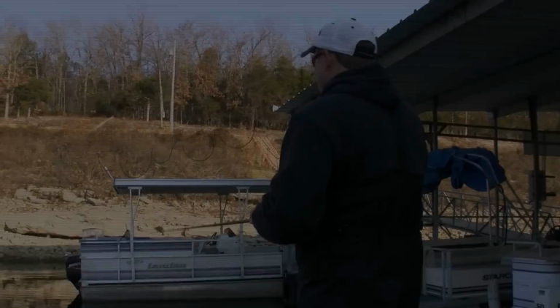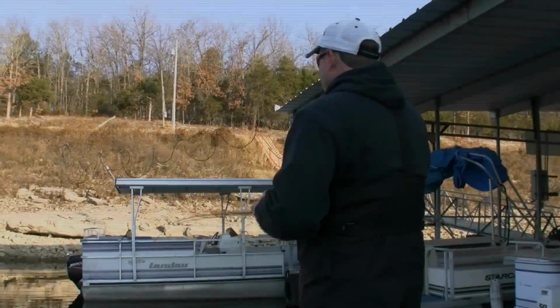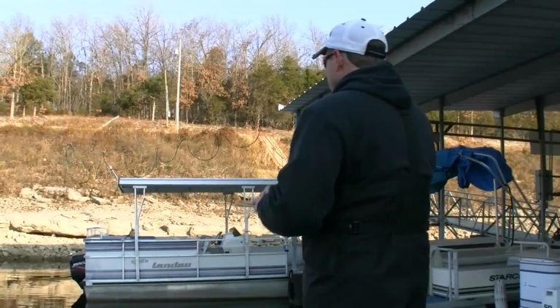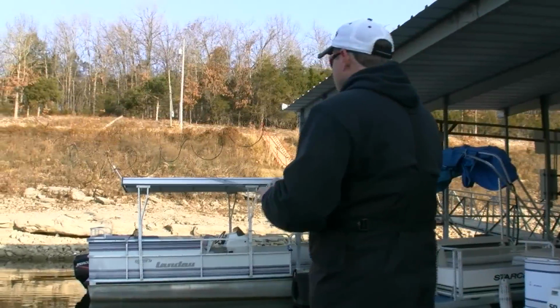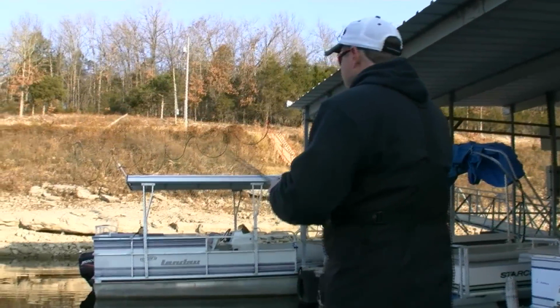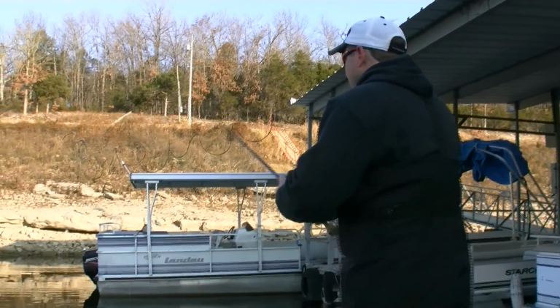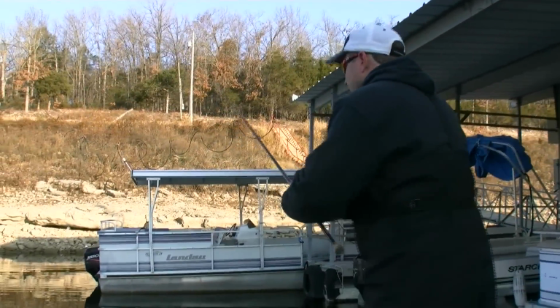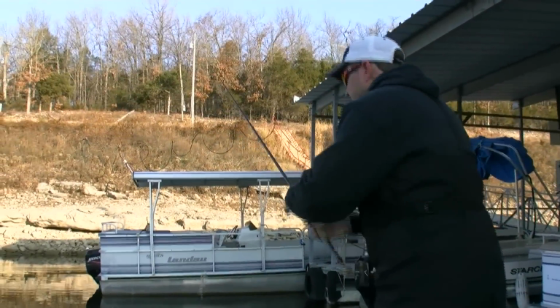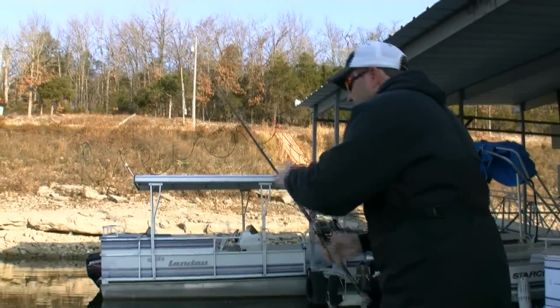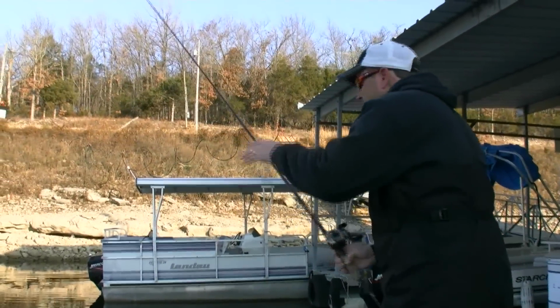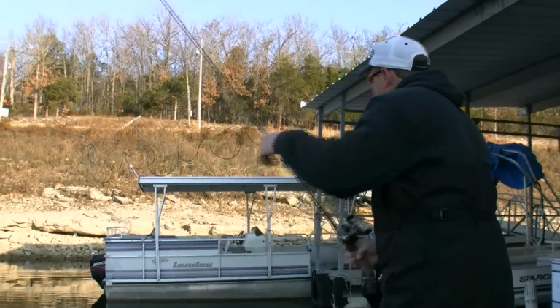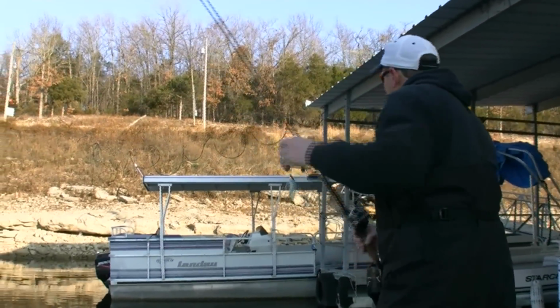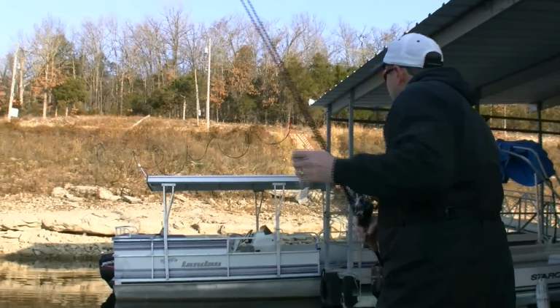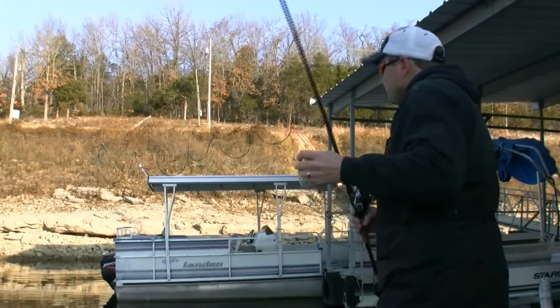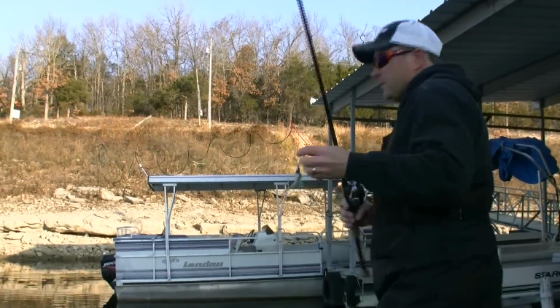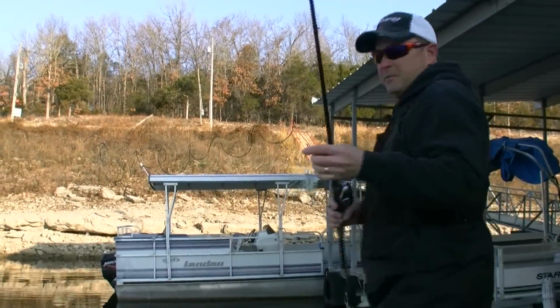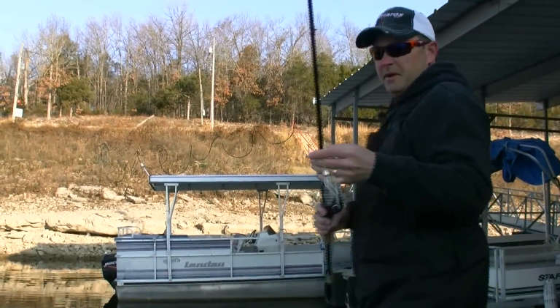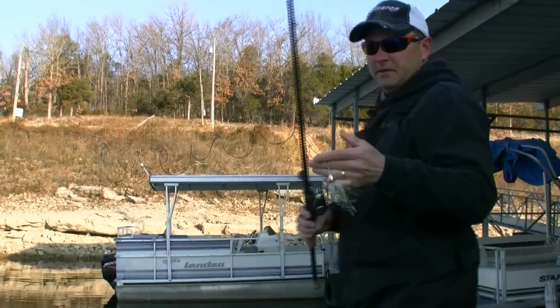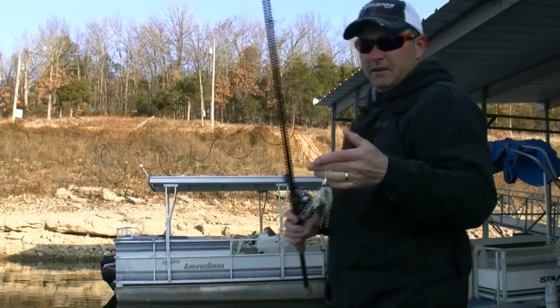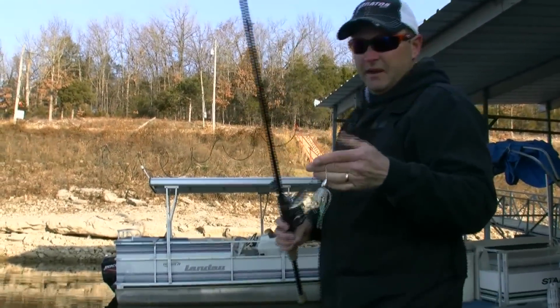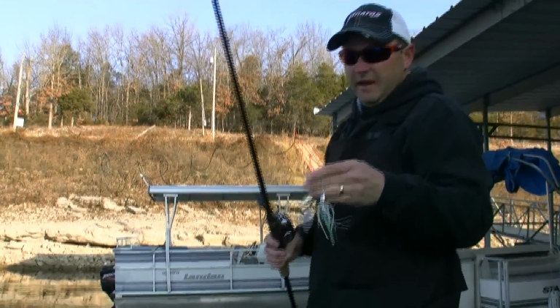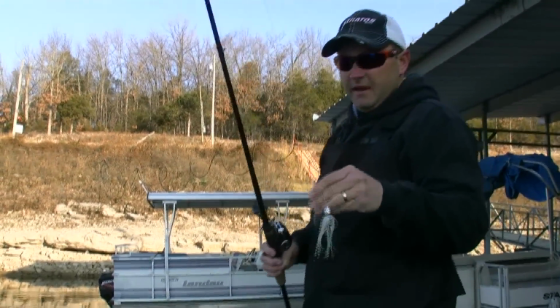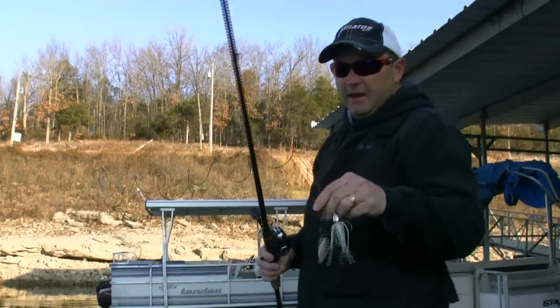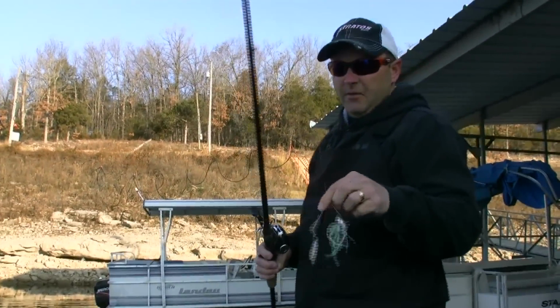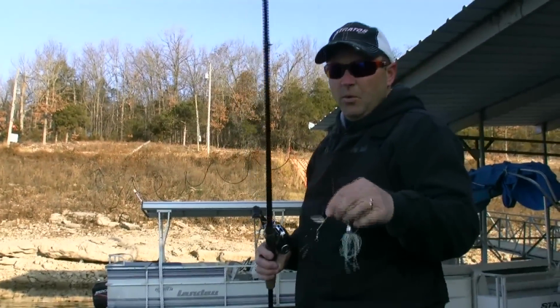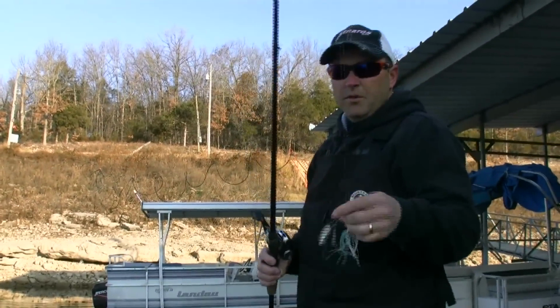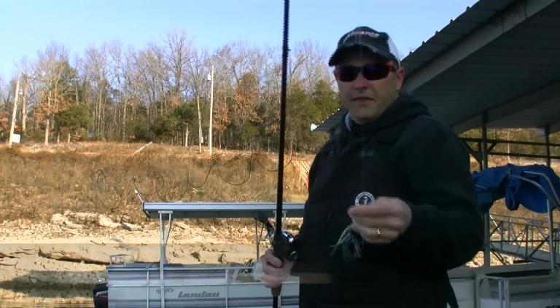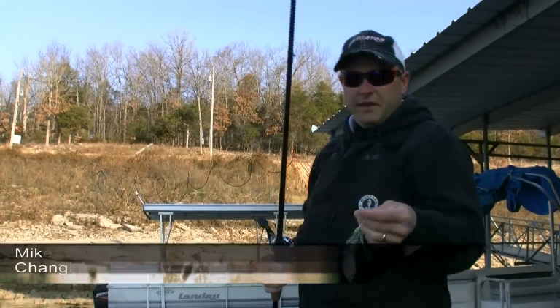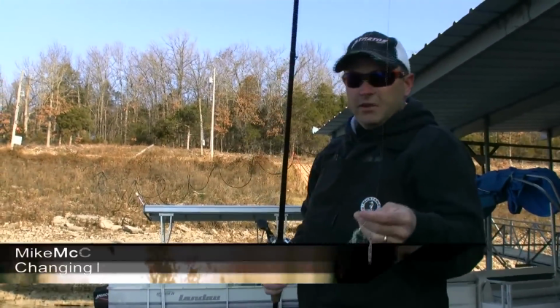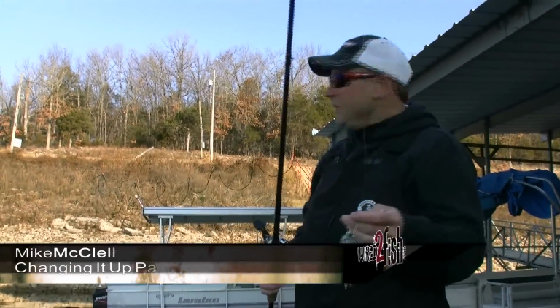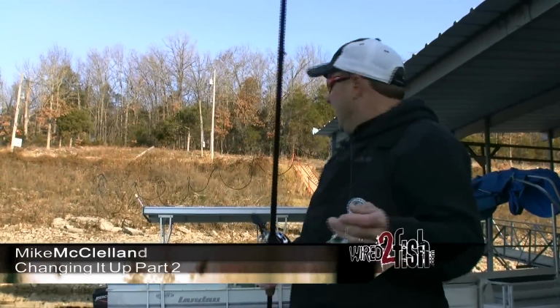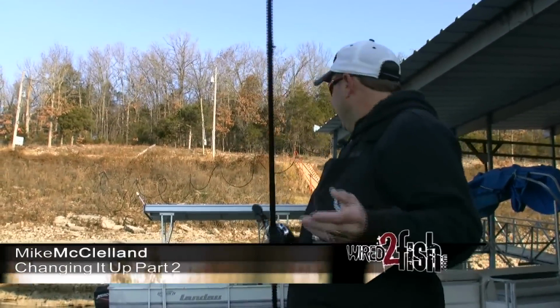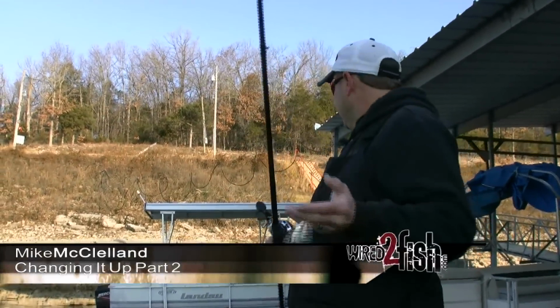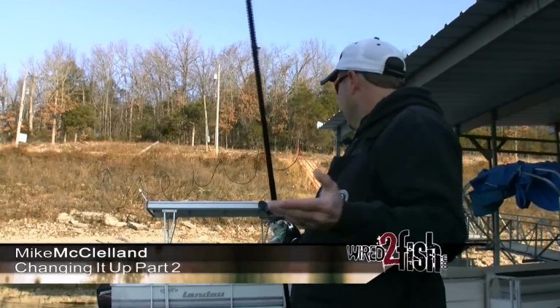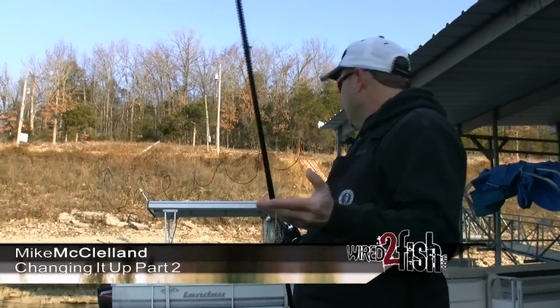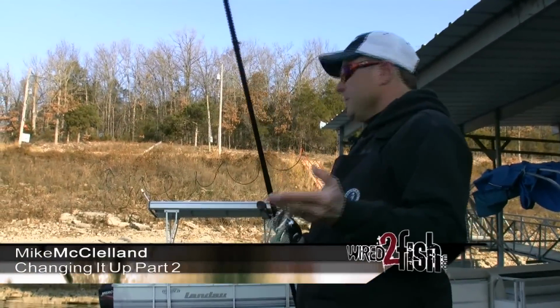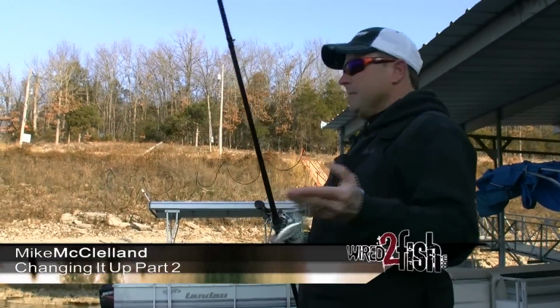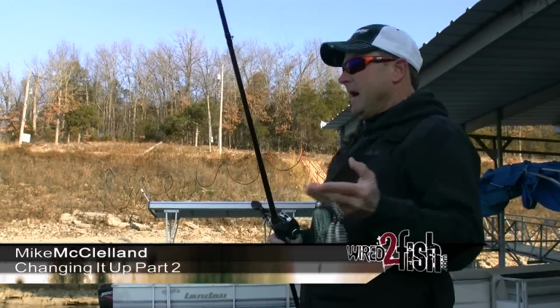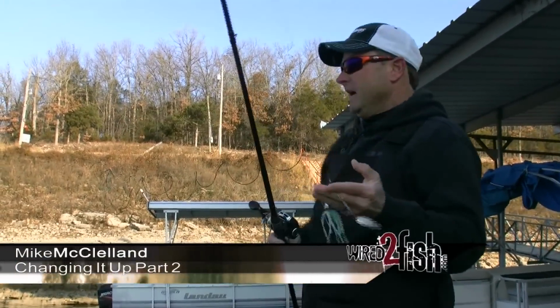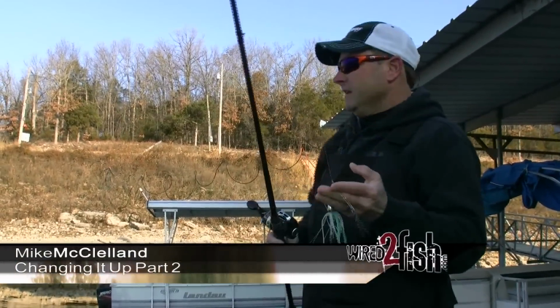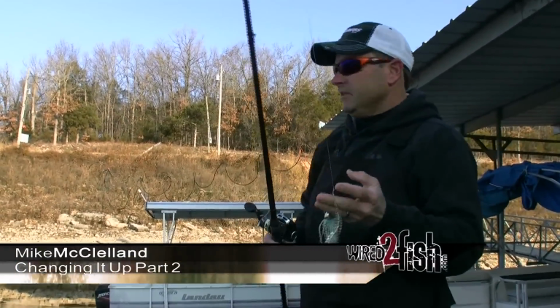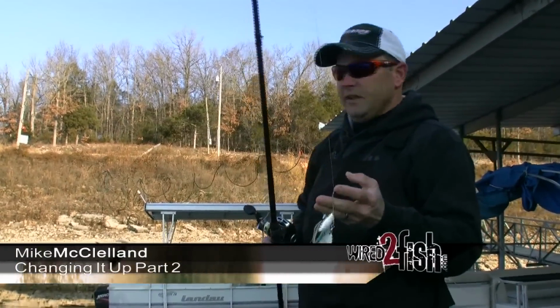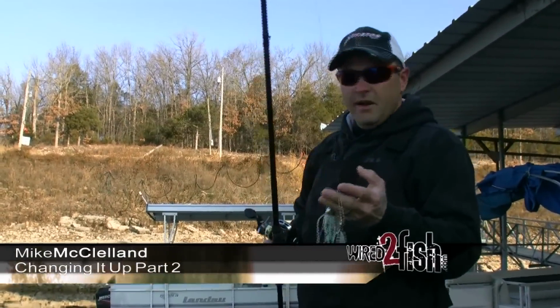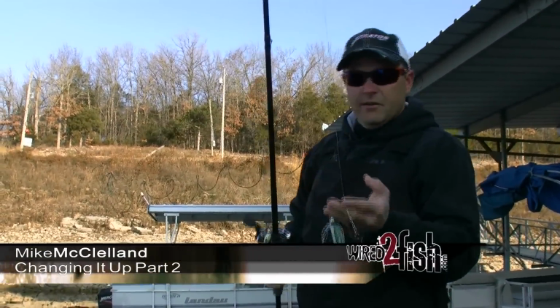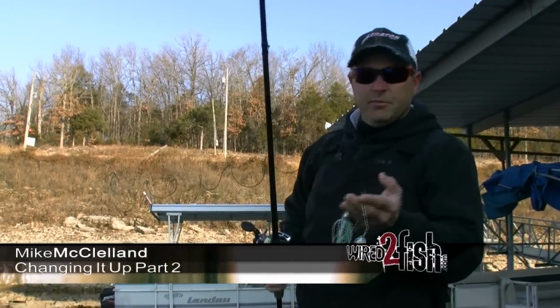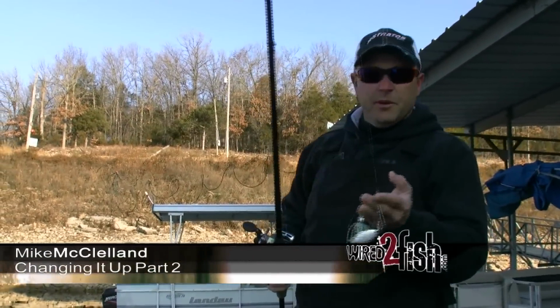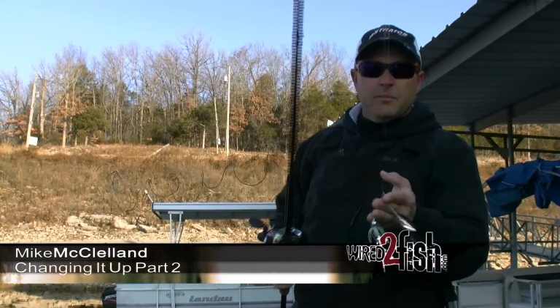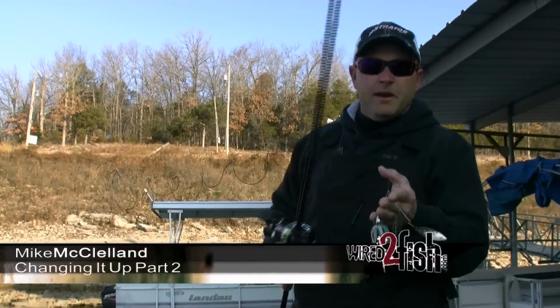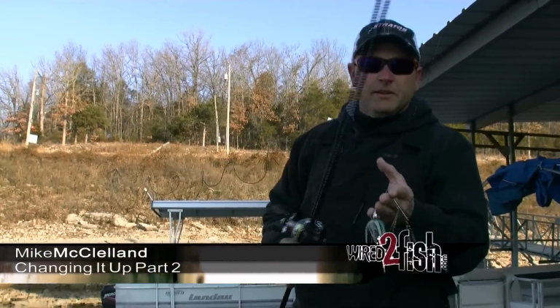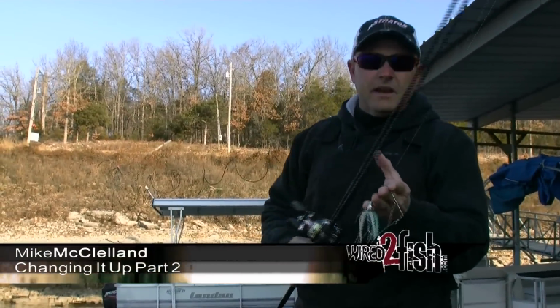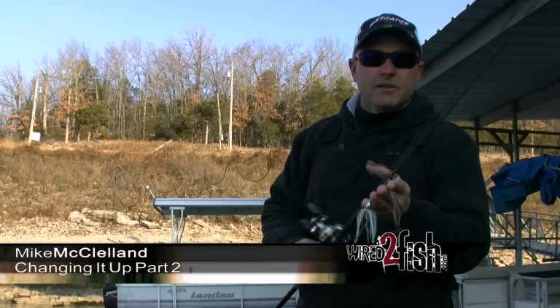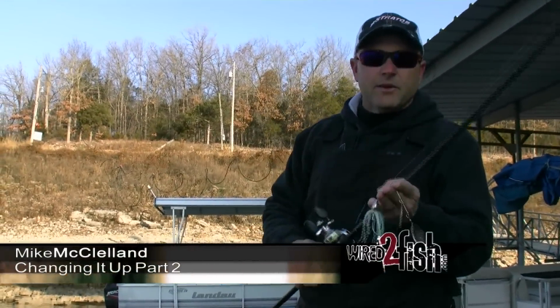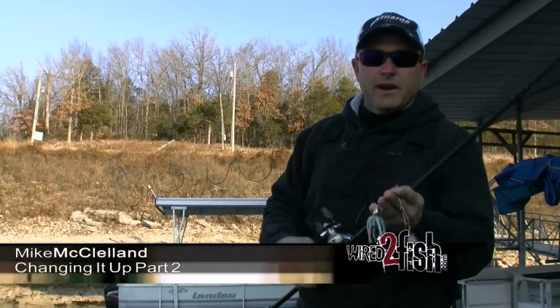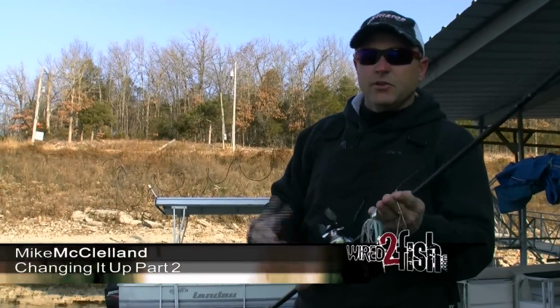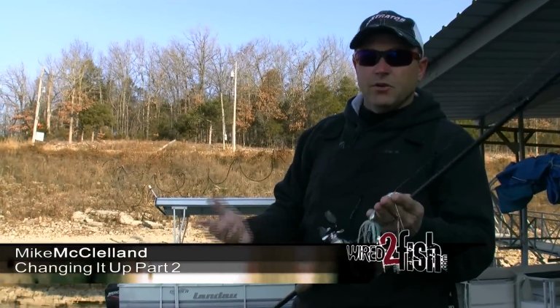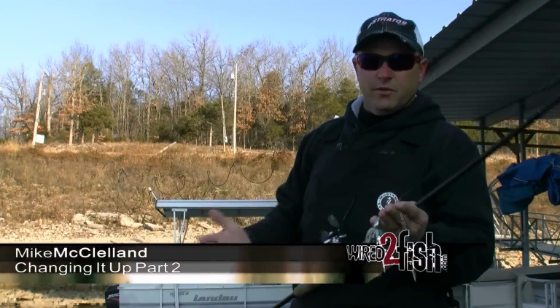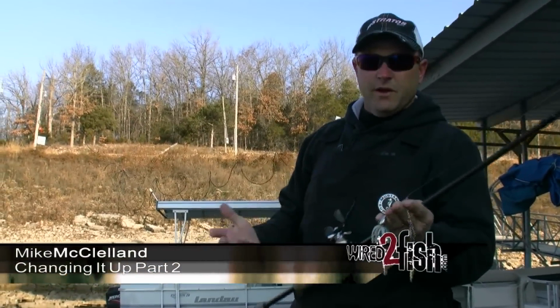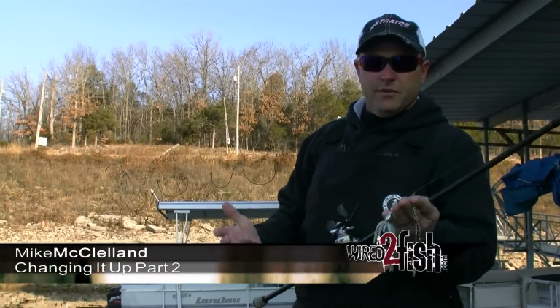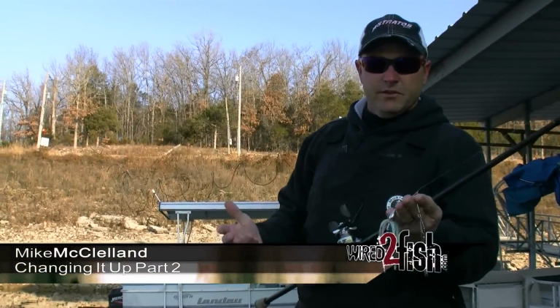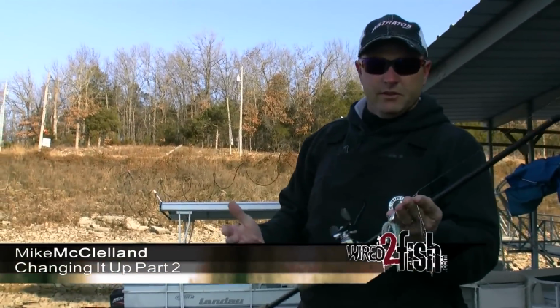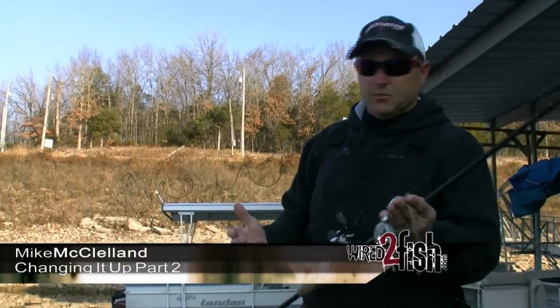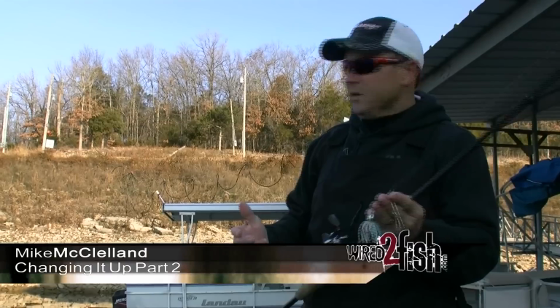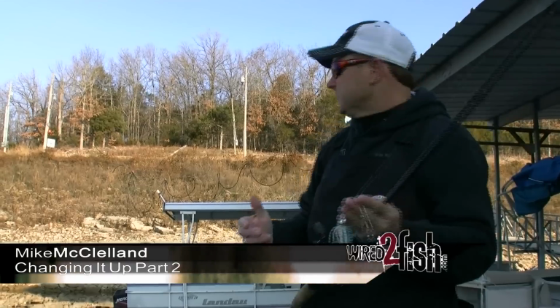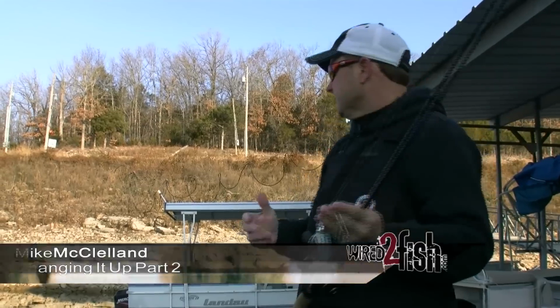You know, you've heard me talk a lot about spinnerbaits today, and one thing that you have to keep in mind is every spinnerbait is not the right tool for every situation.